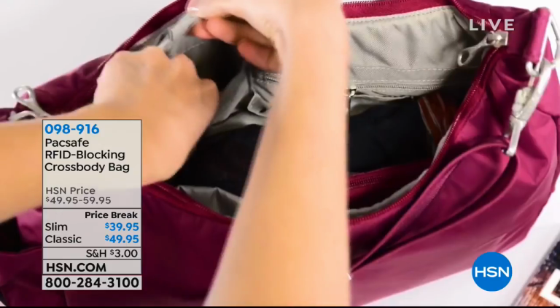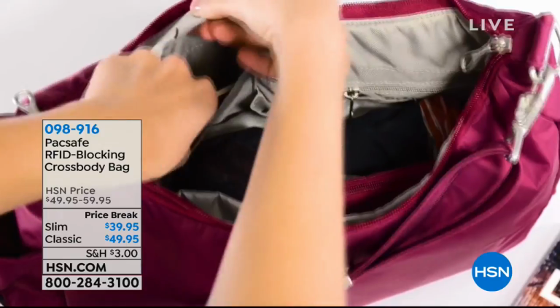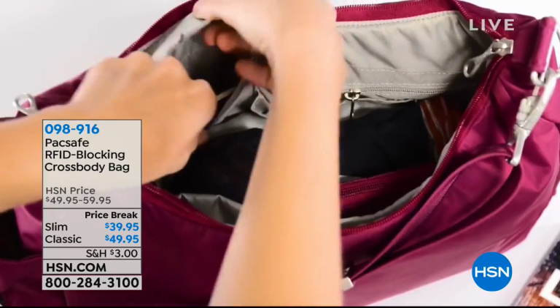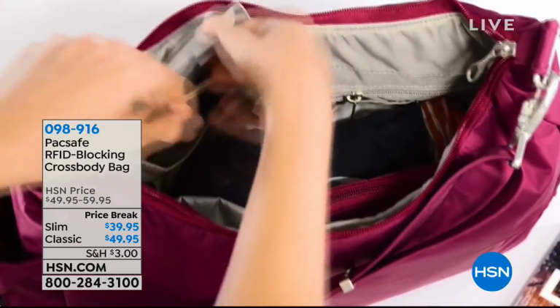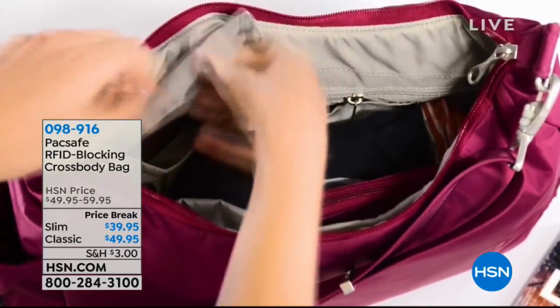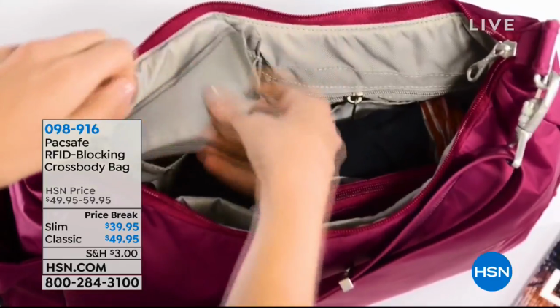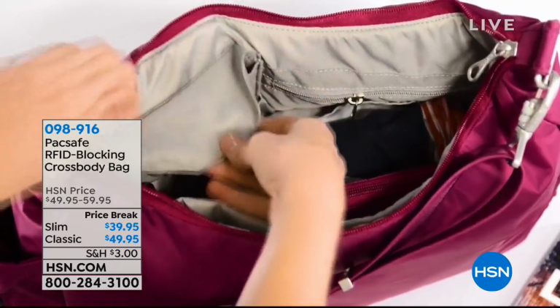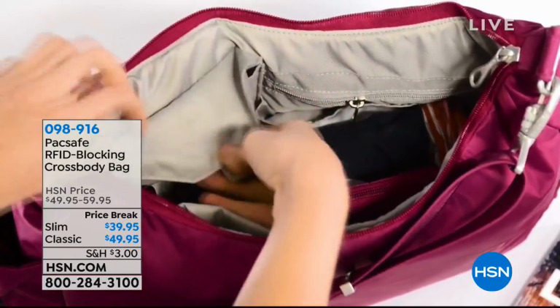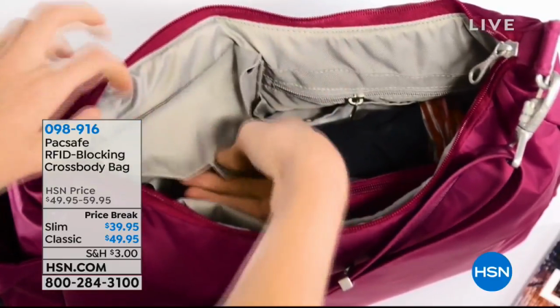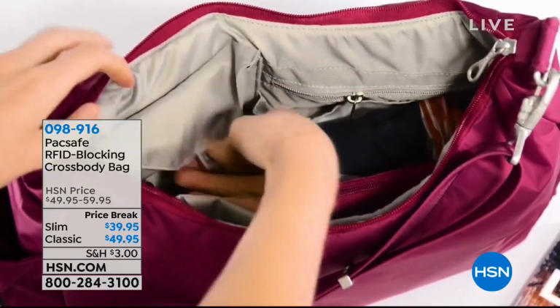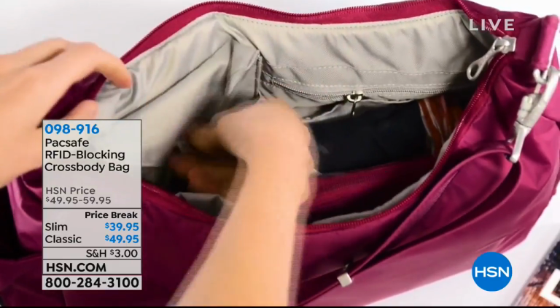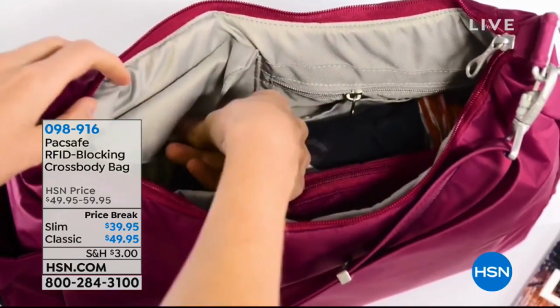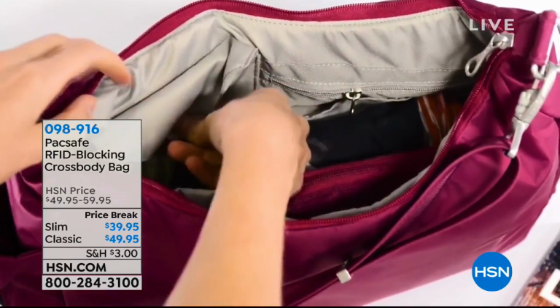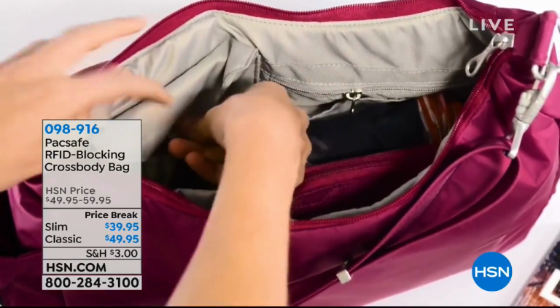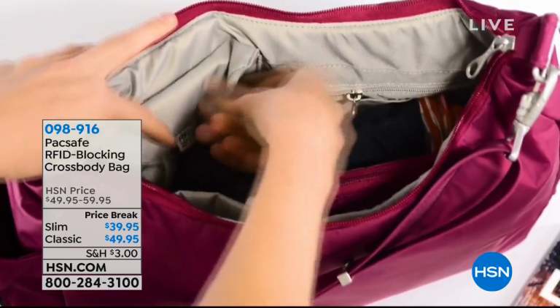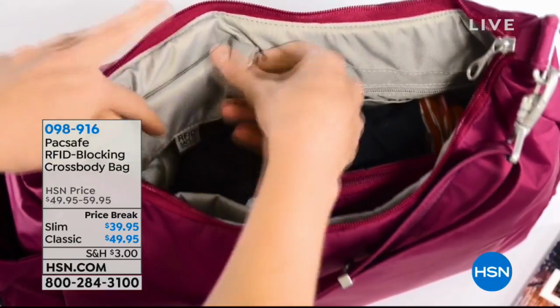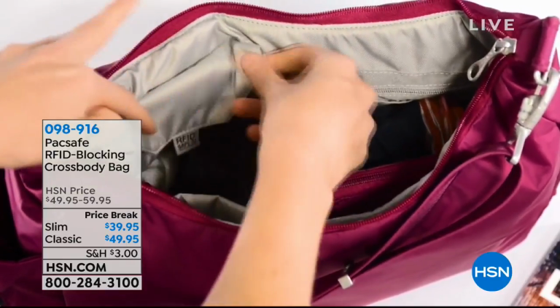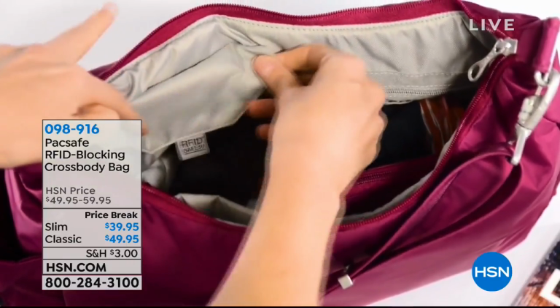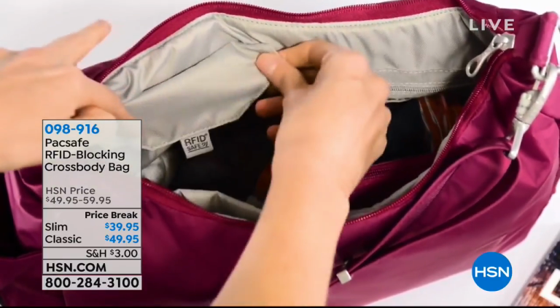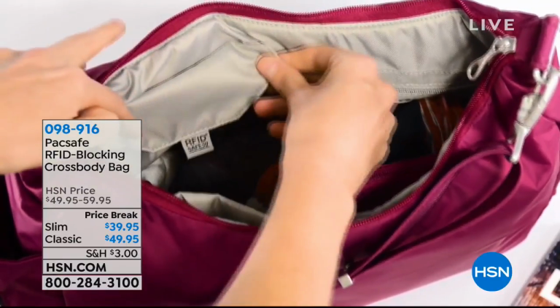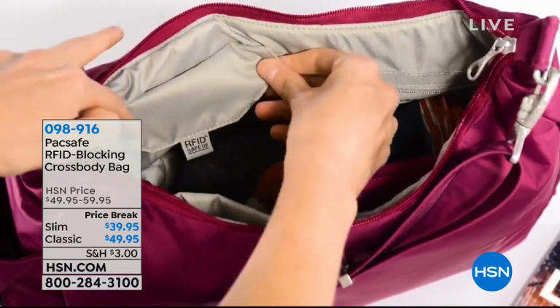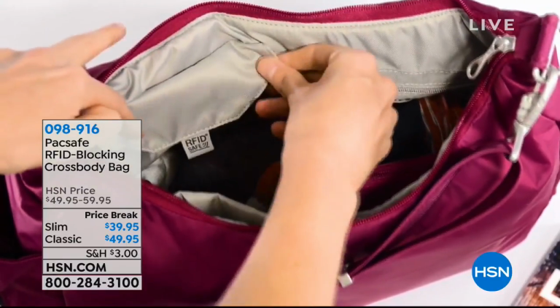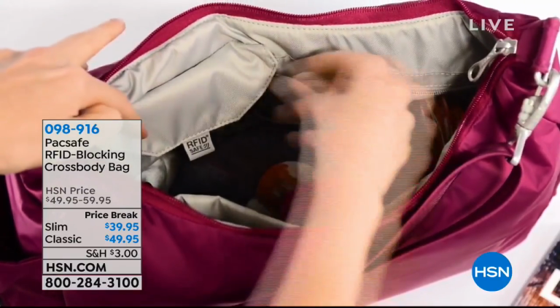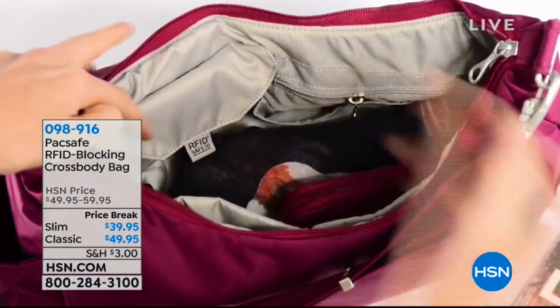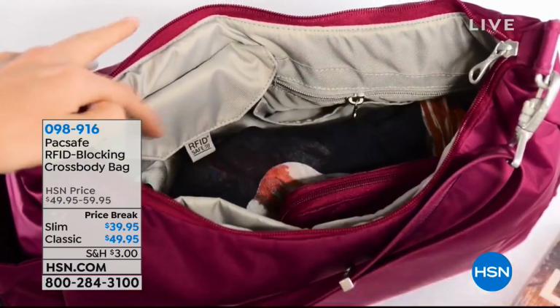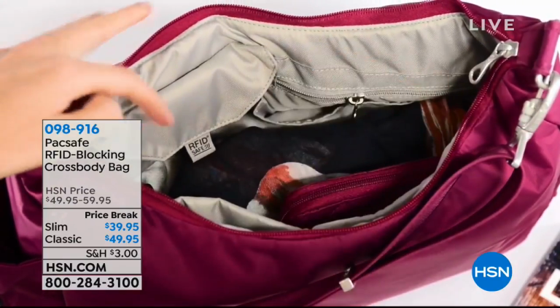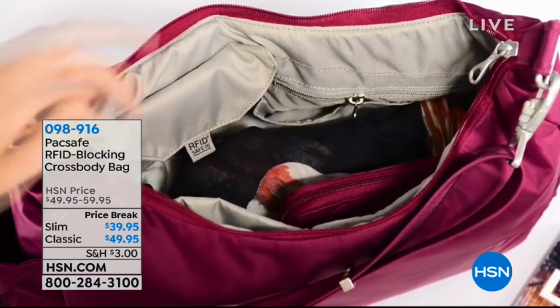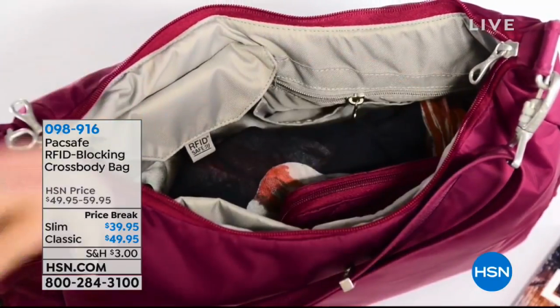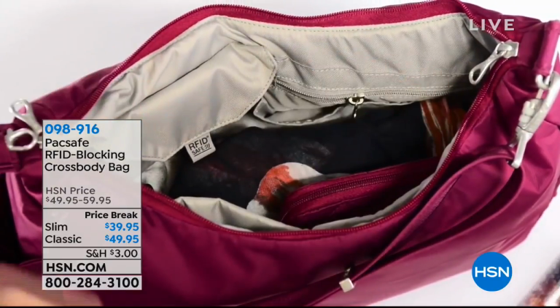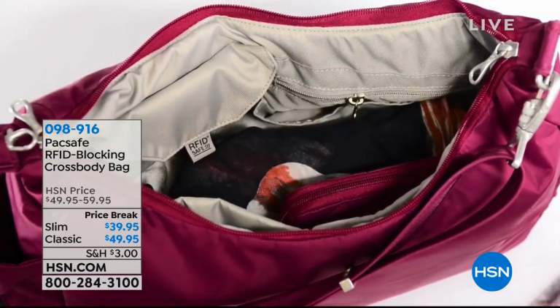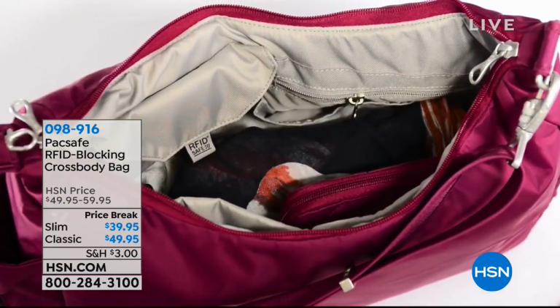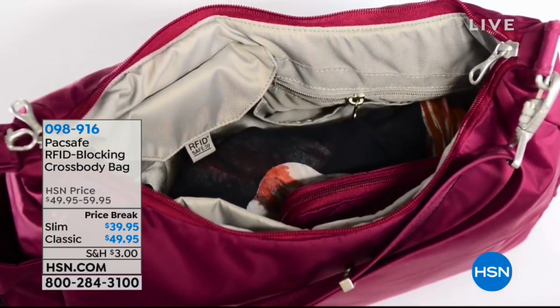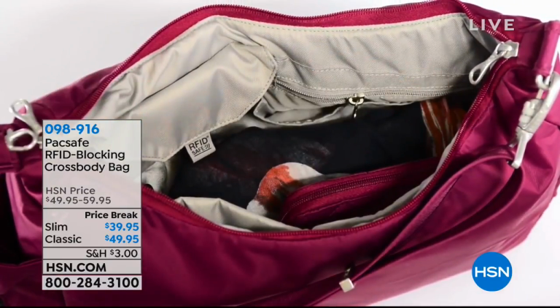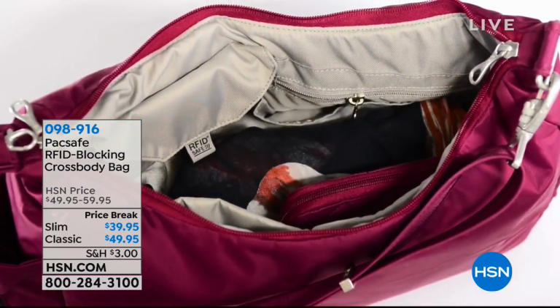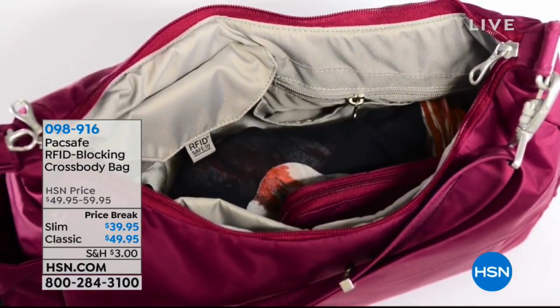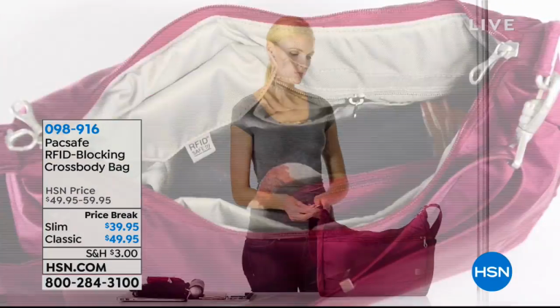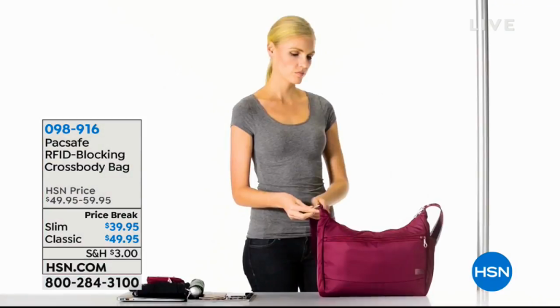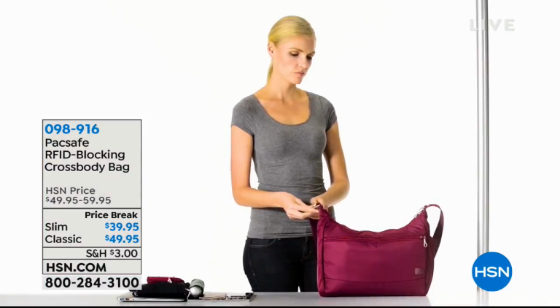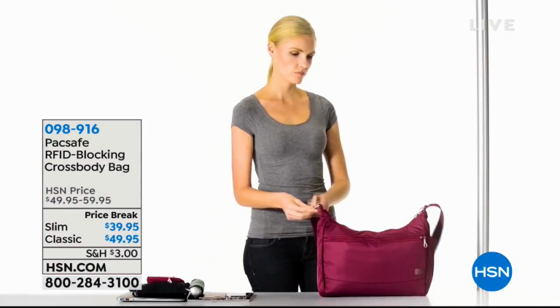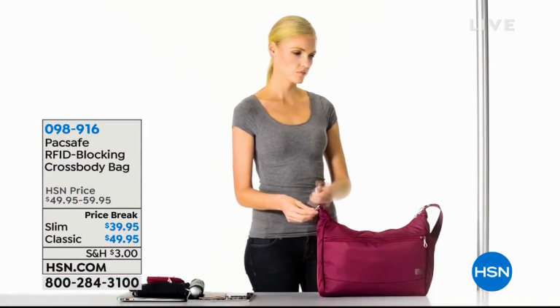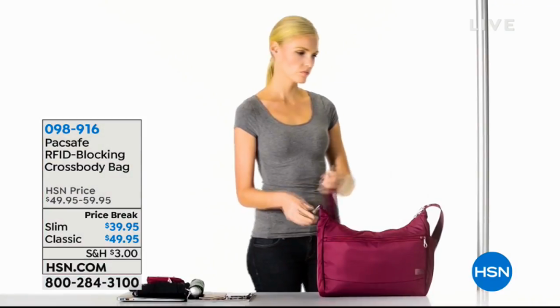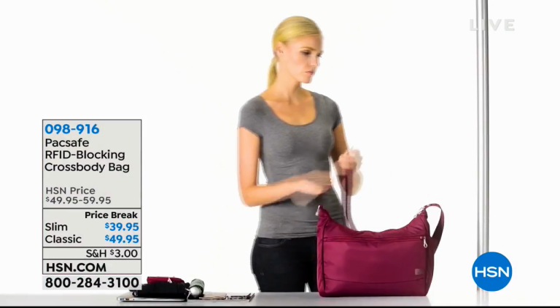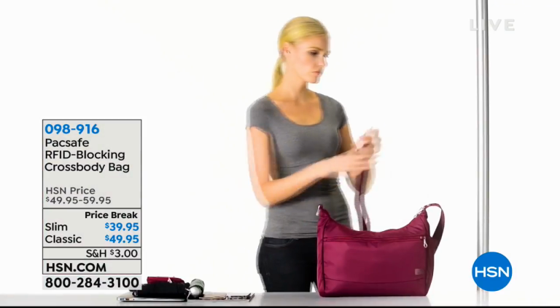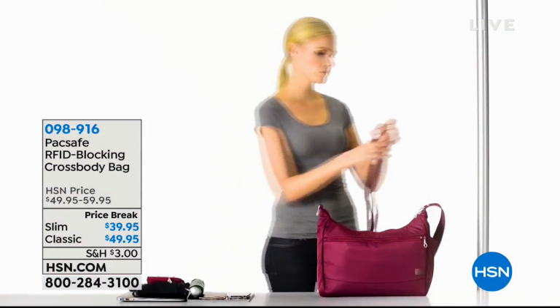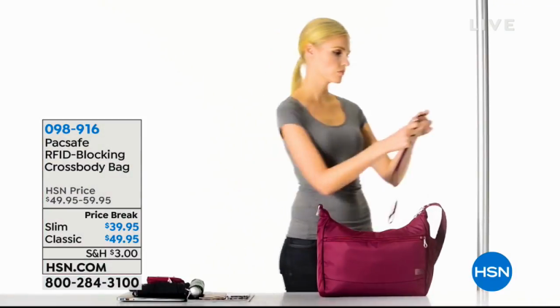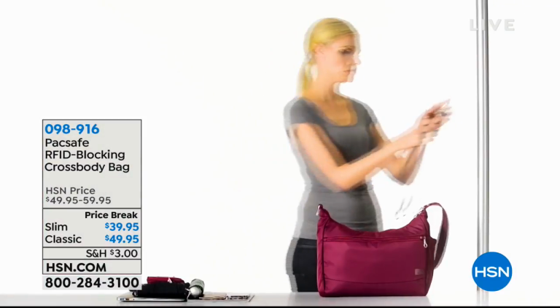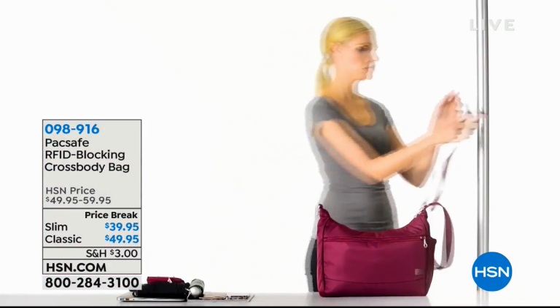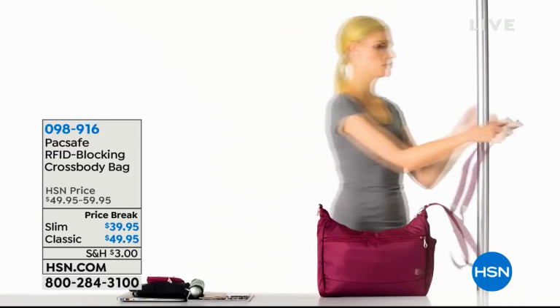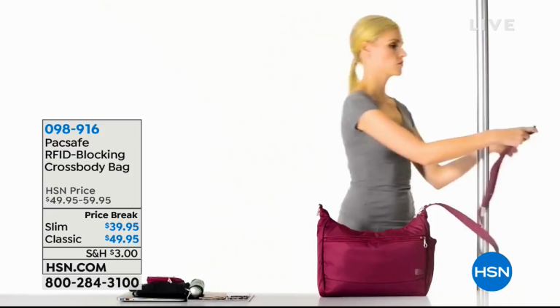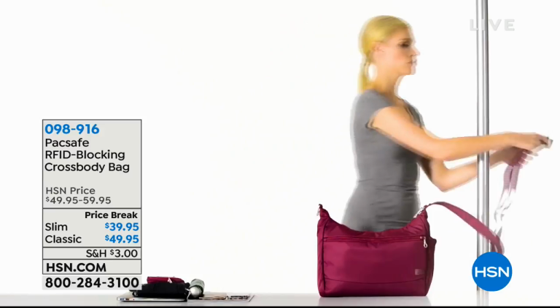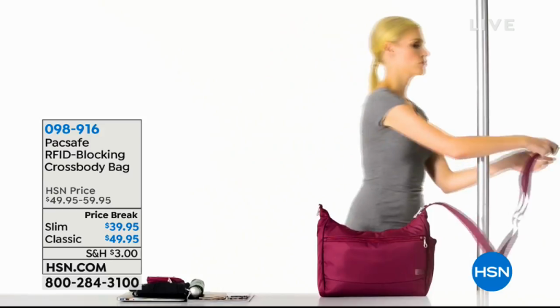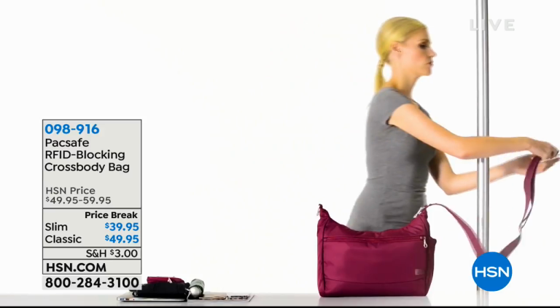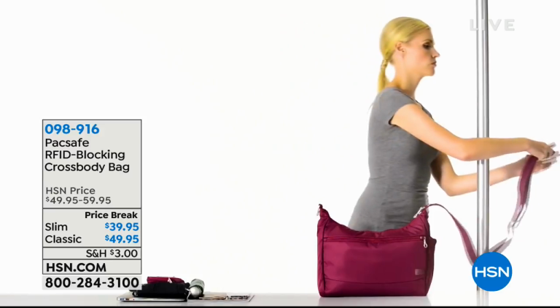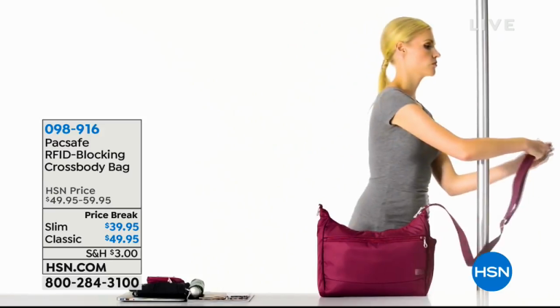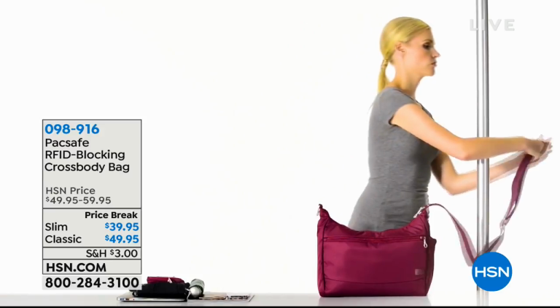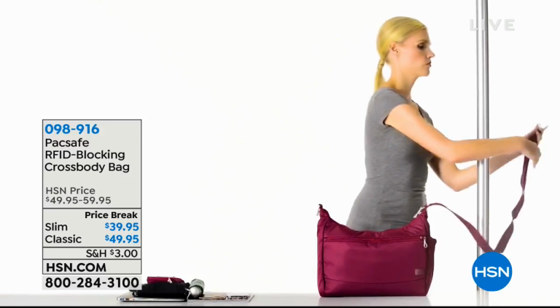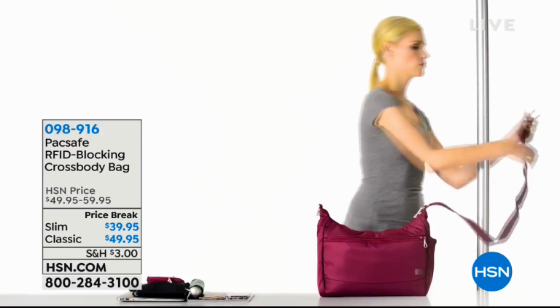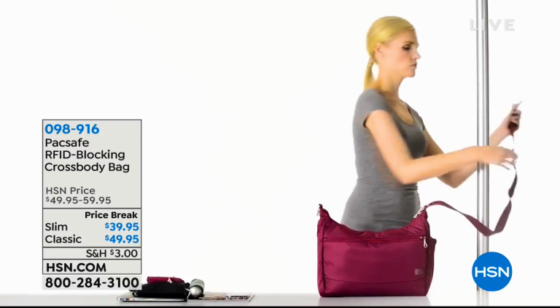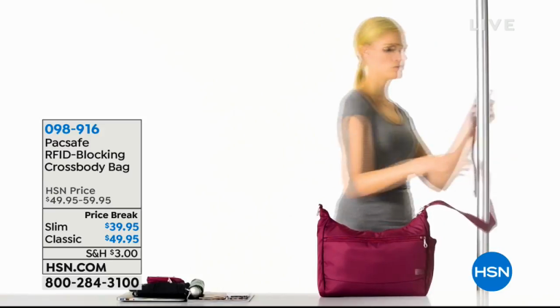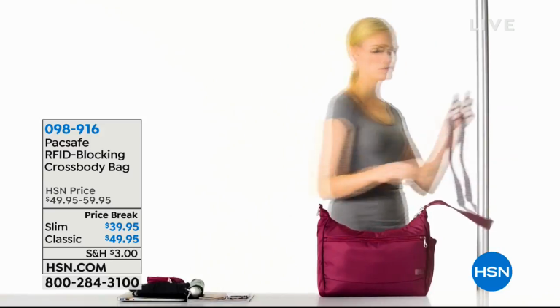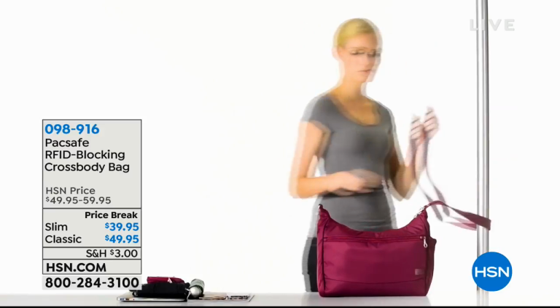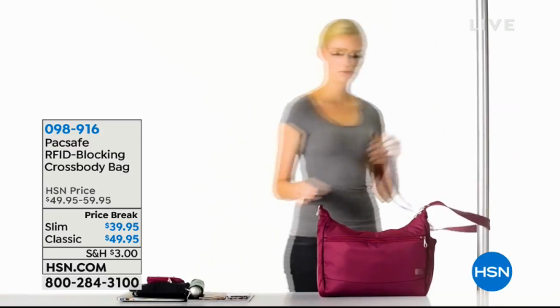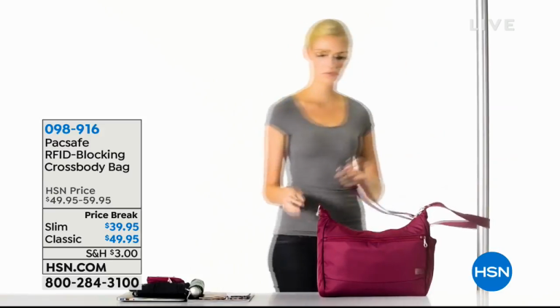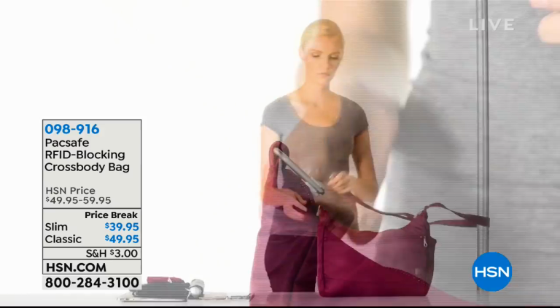And I know it sounds kind of crazy, but here's the thing. First of all, this is a great-looking bag. There's a slim crossbody, and then there's the classic.